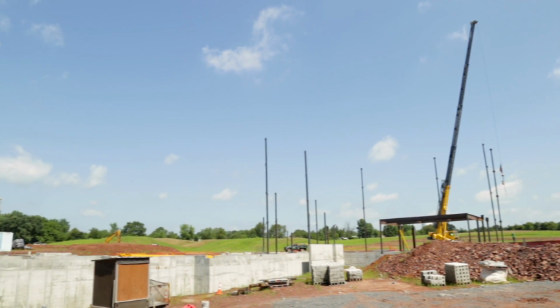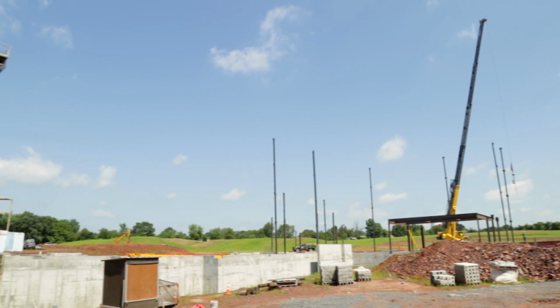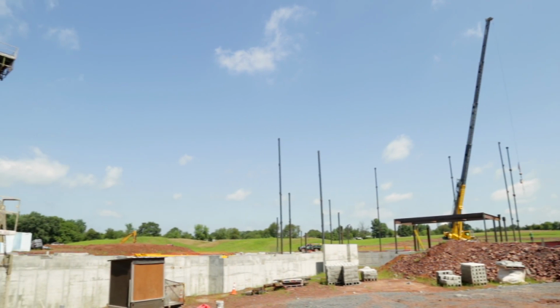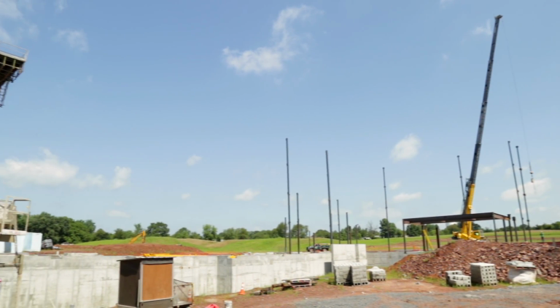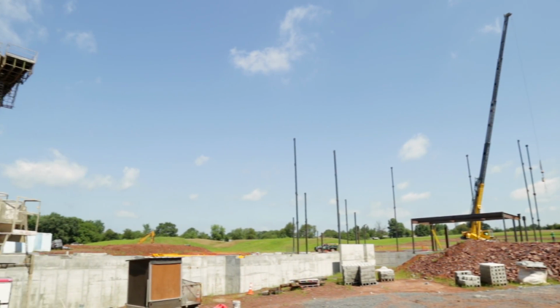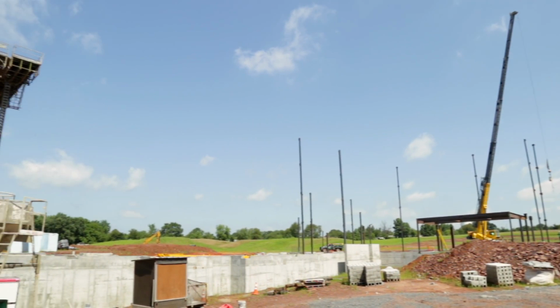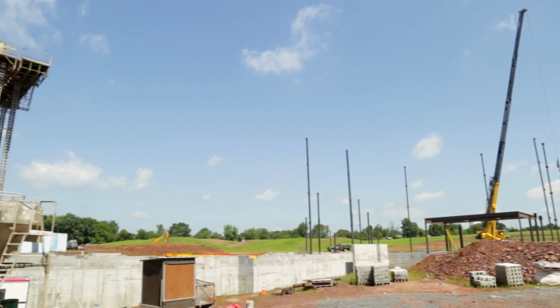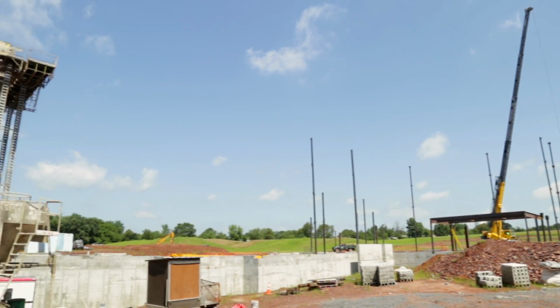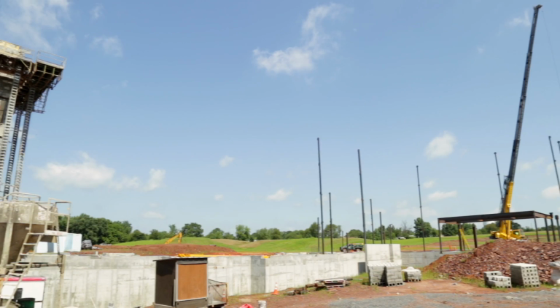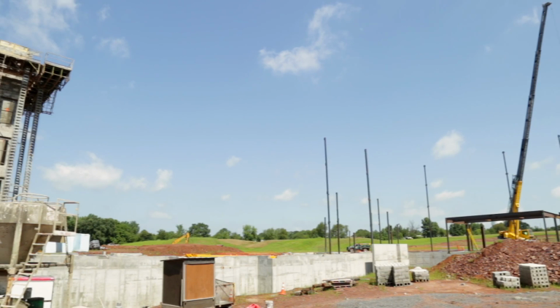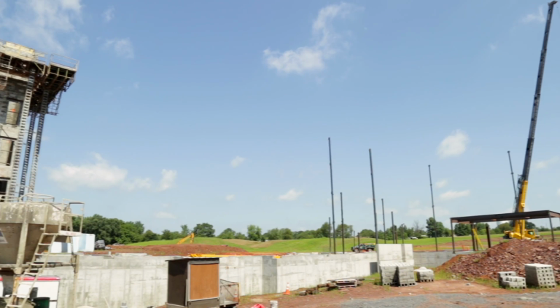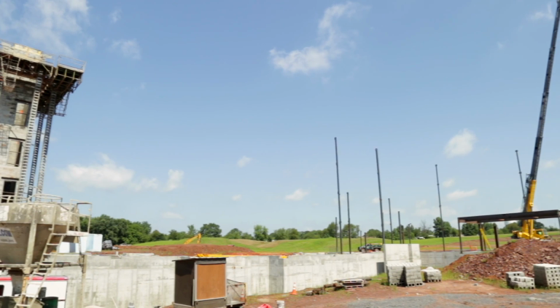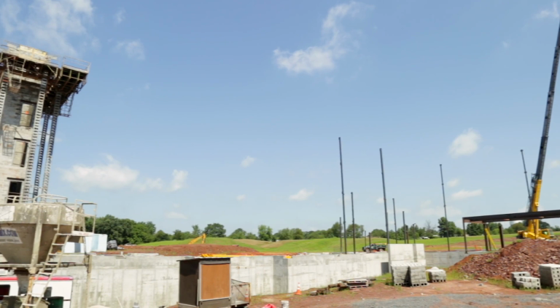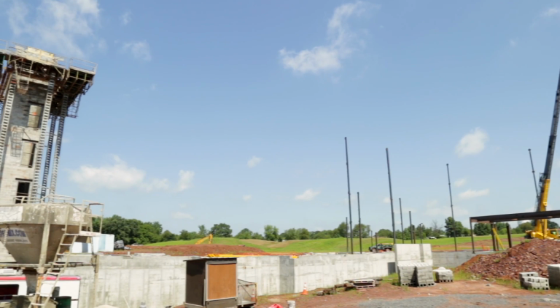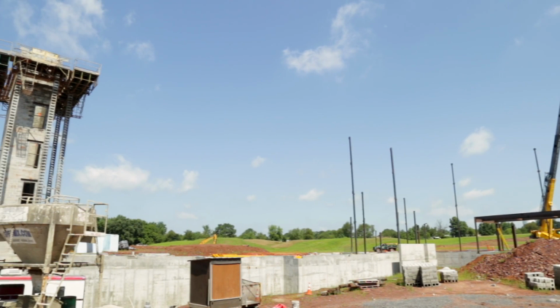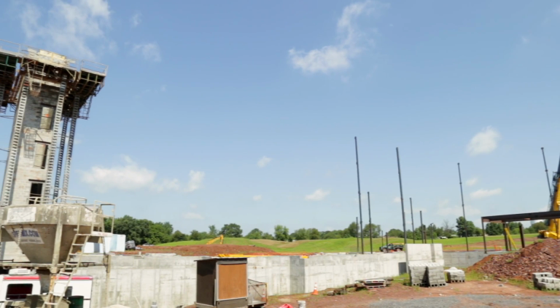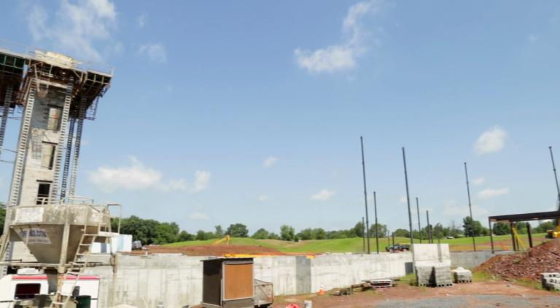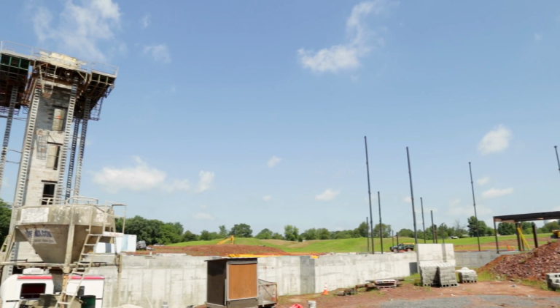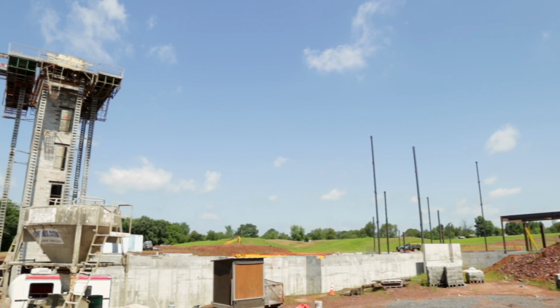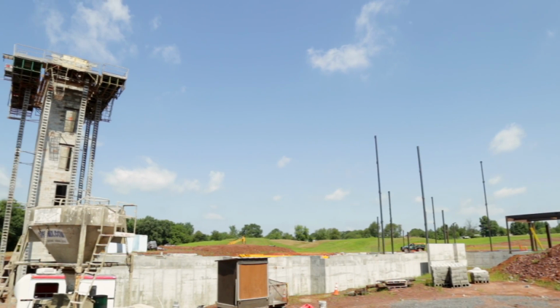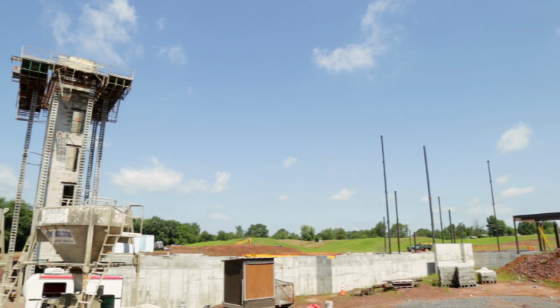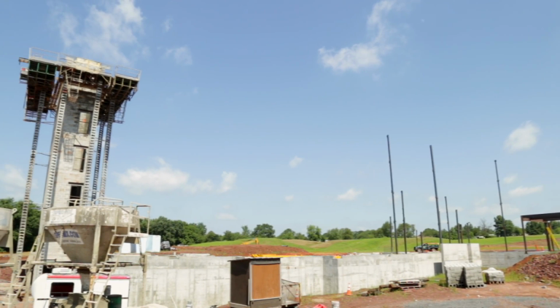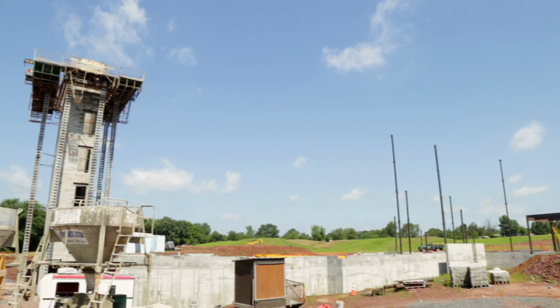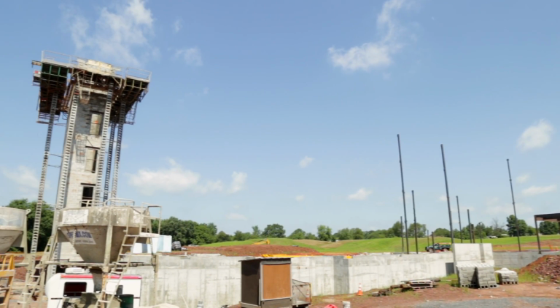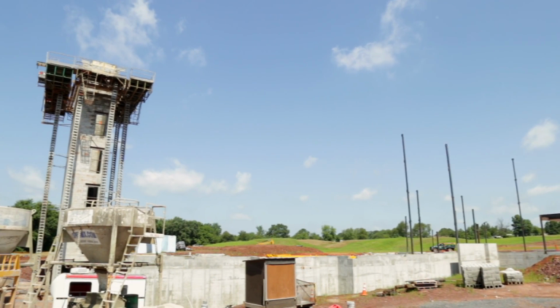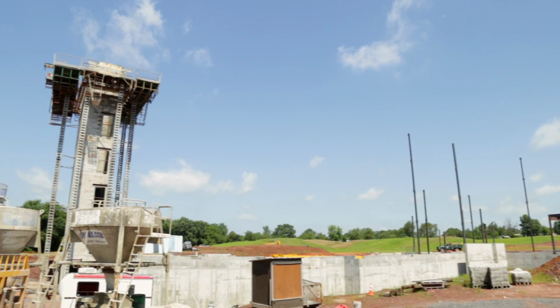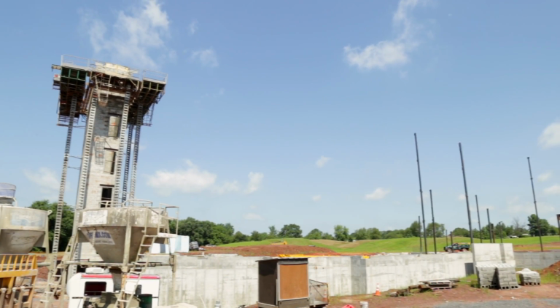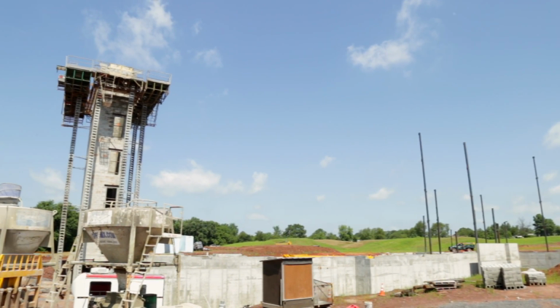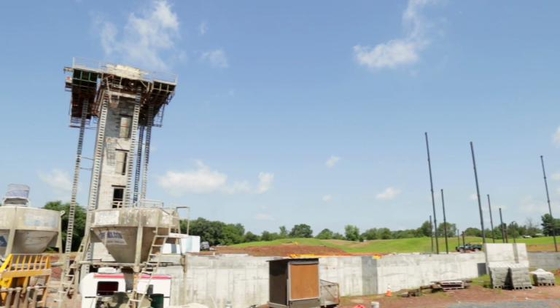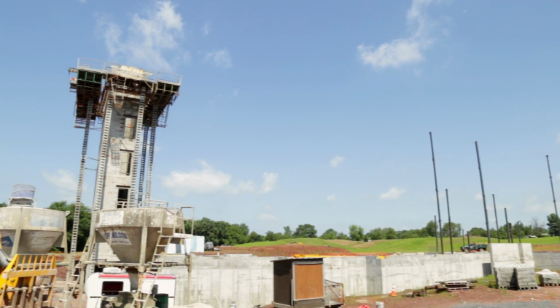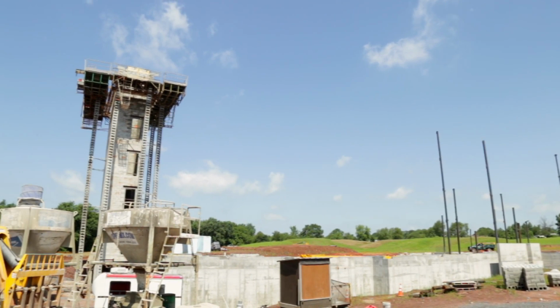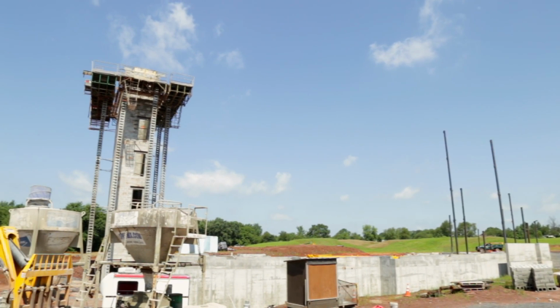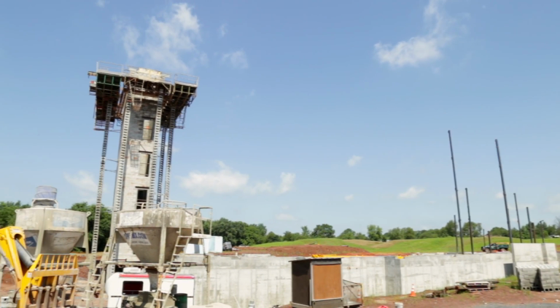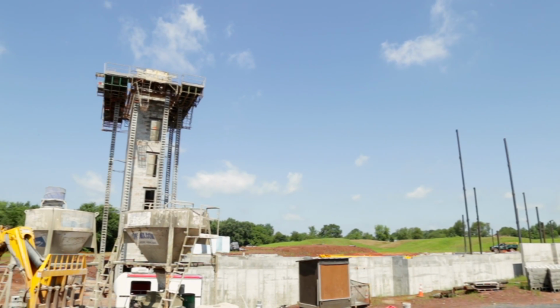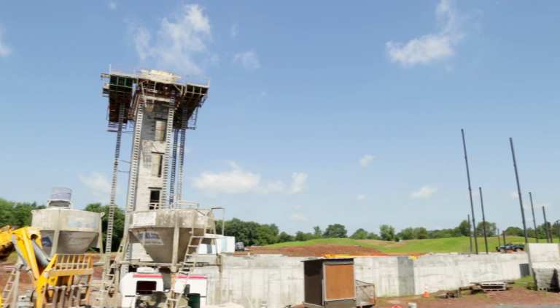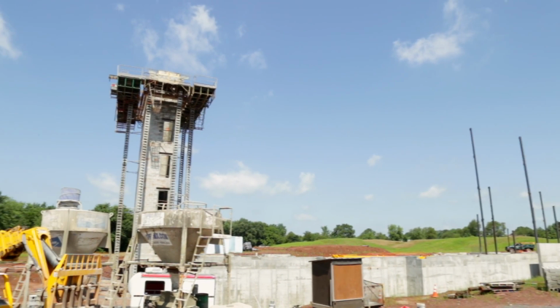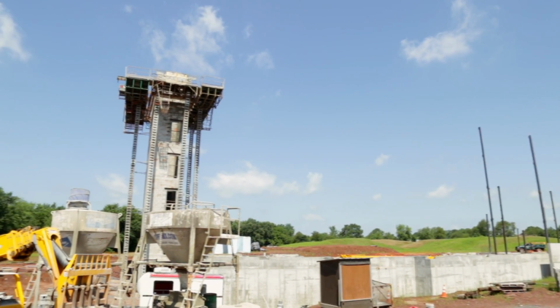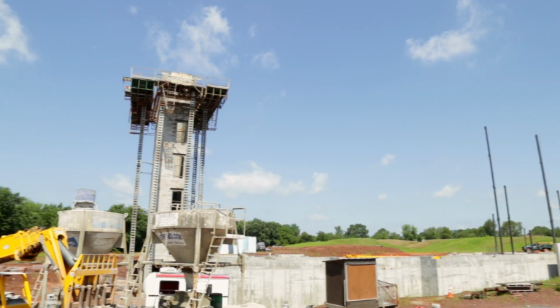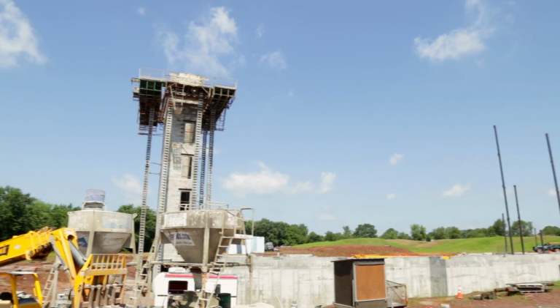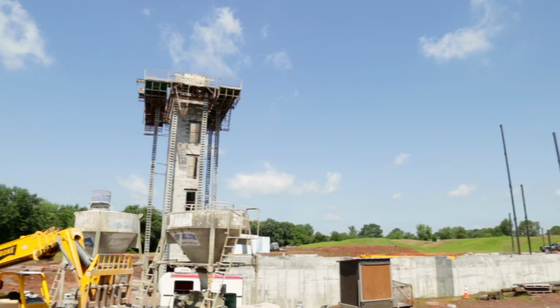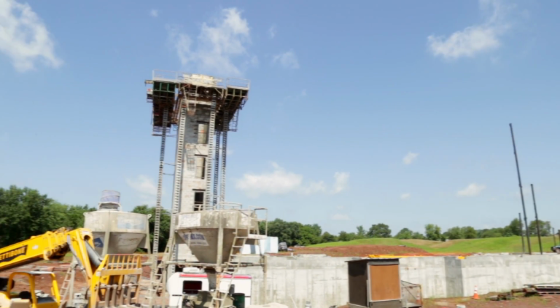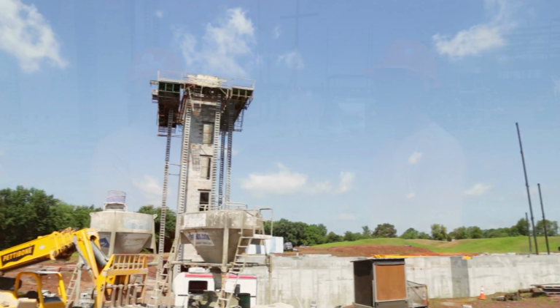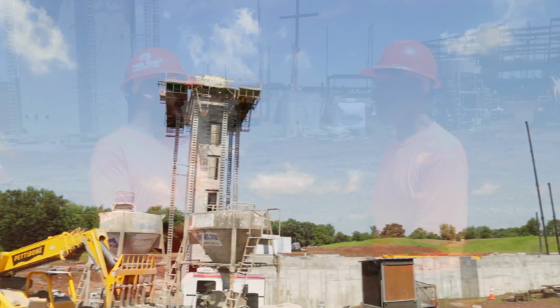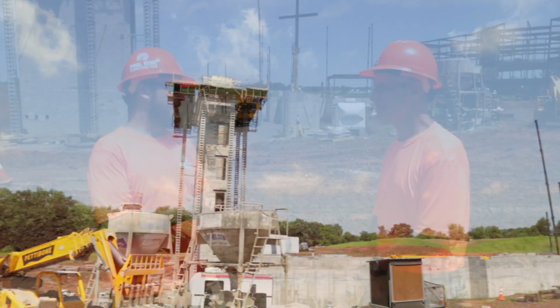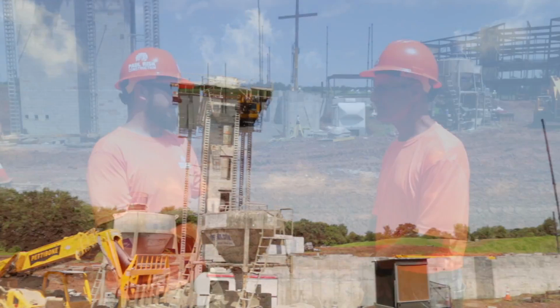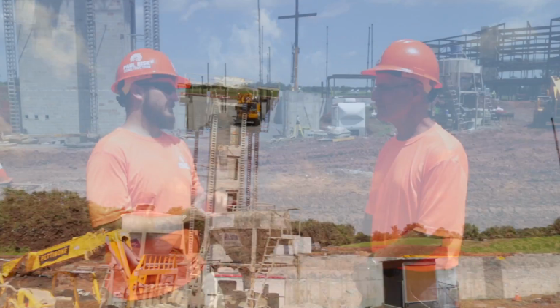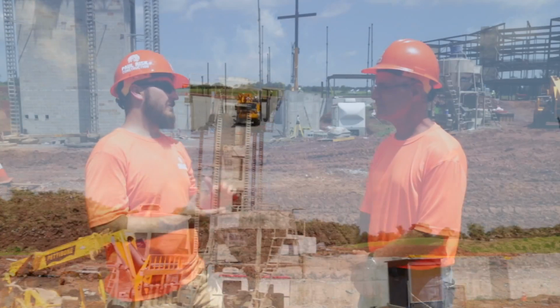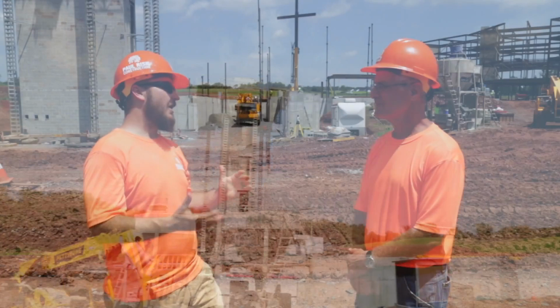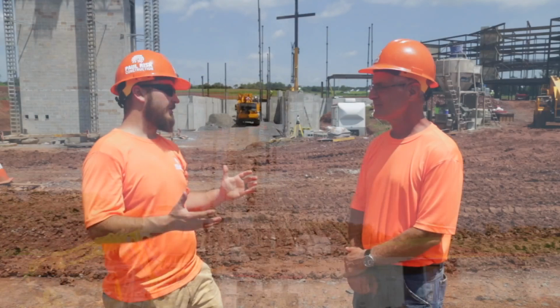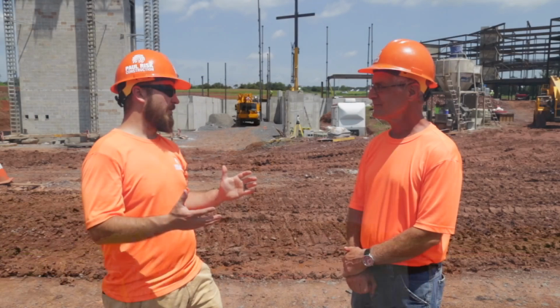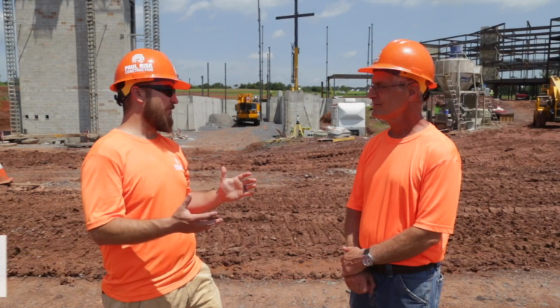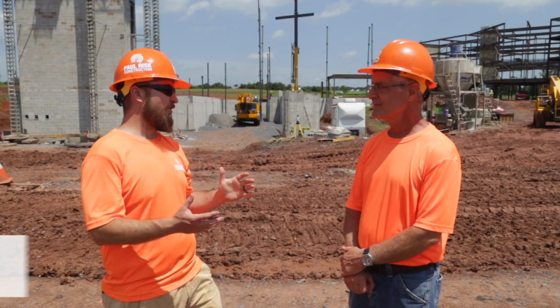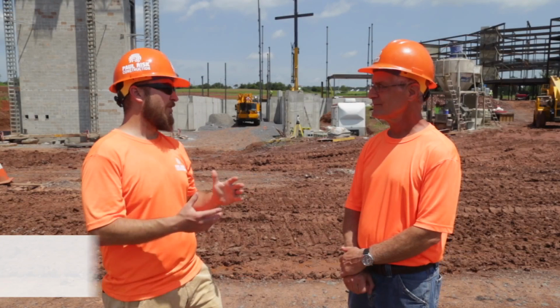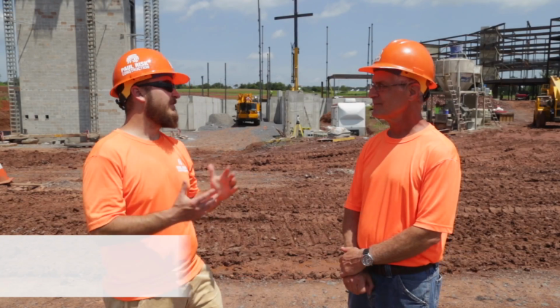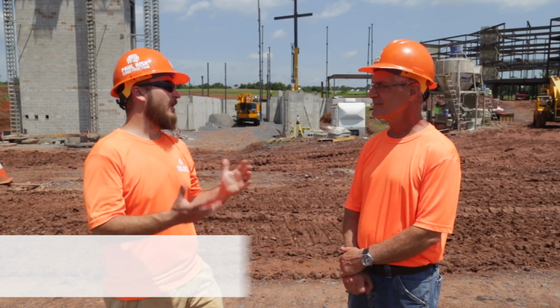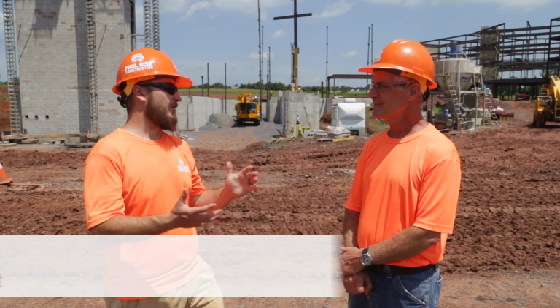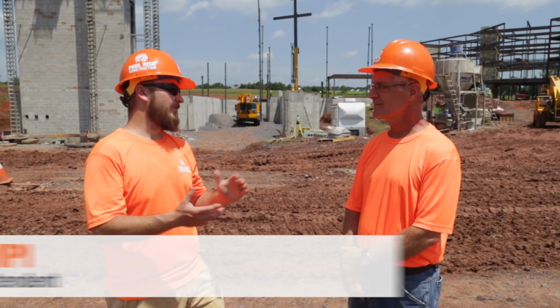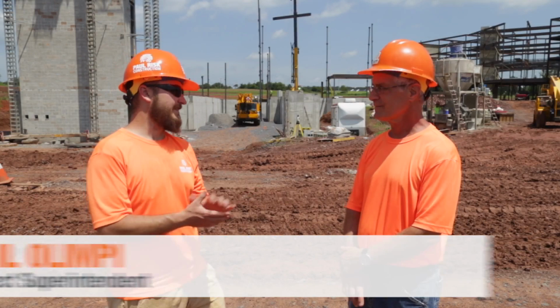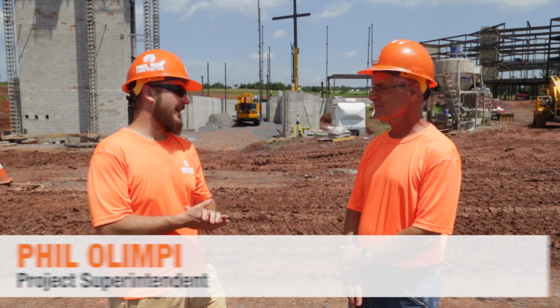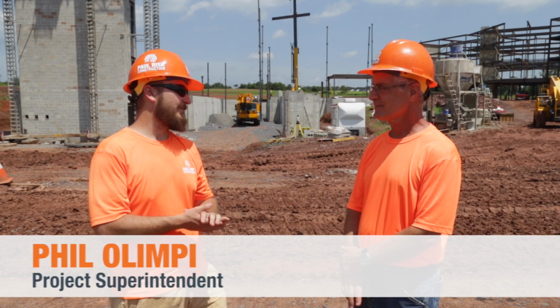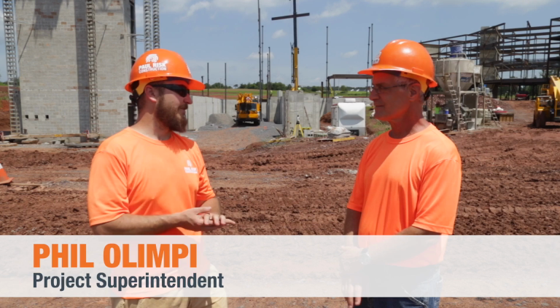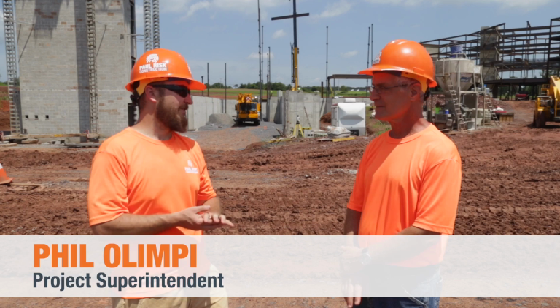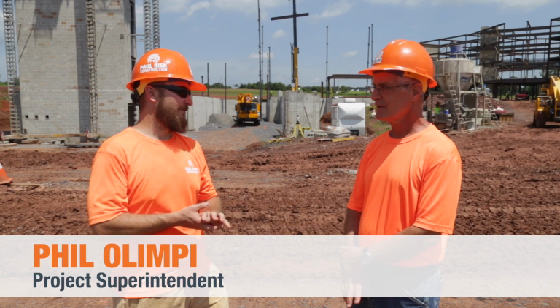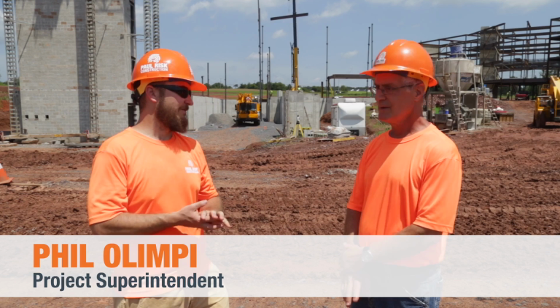So I'm here with Phil Olympi. We're standing in front of Stair Tower 4 and C-Left. There's a lot going on — tell me what's happening here.